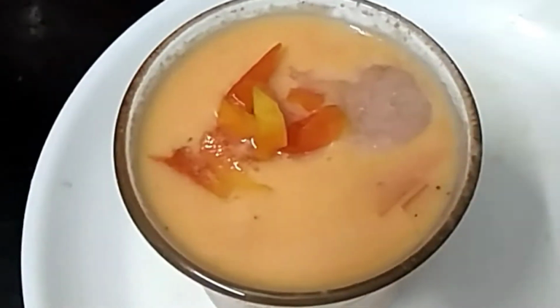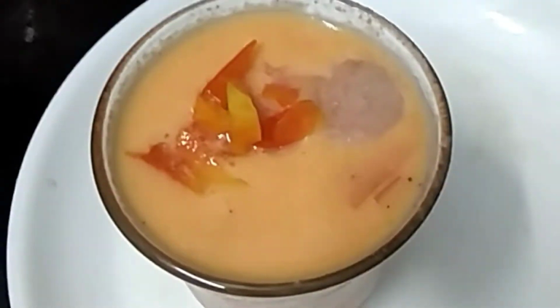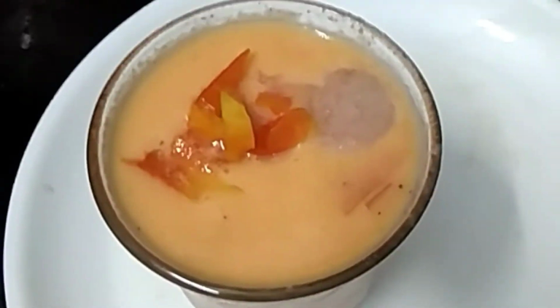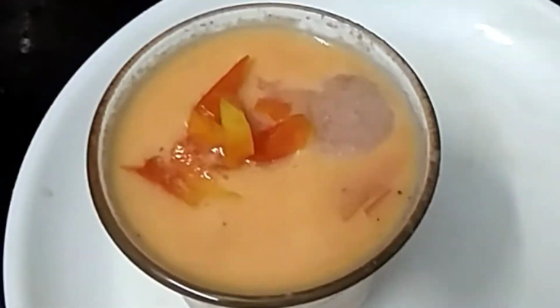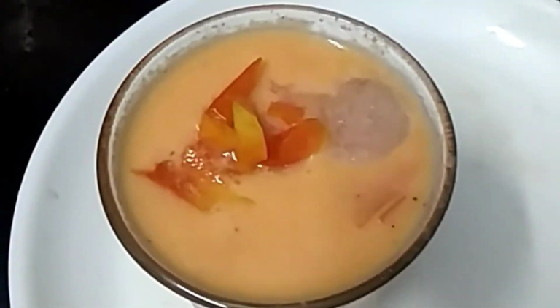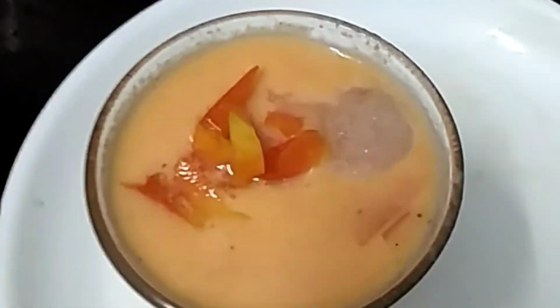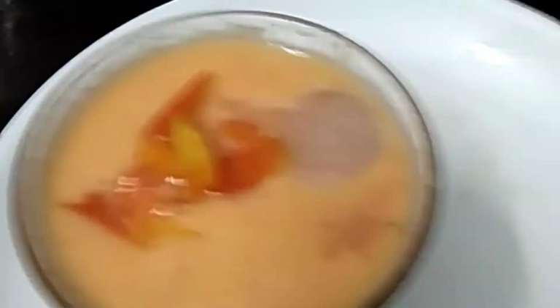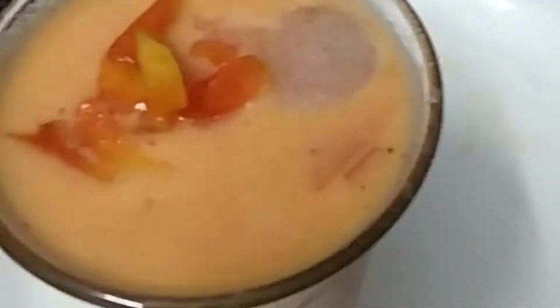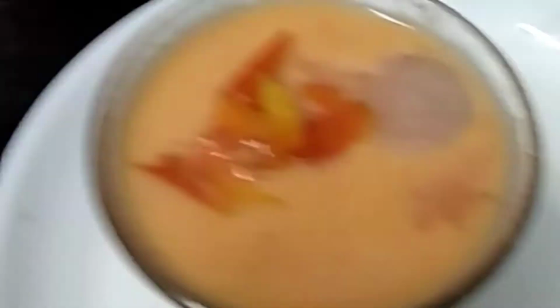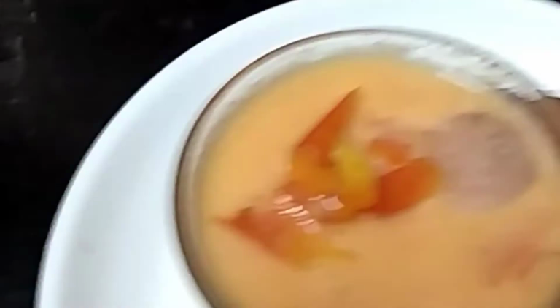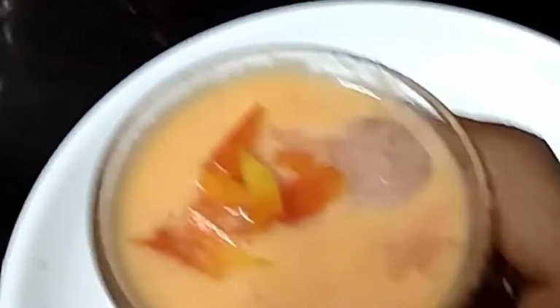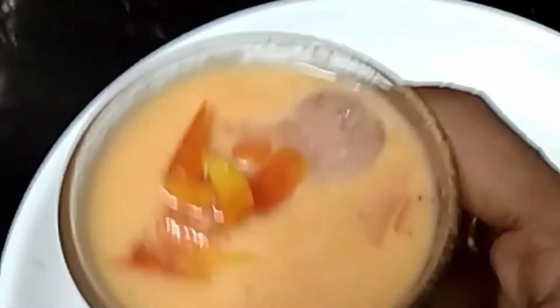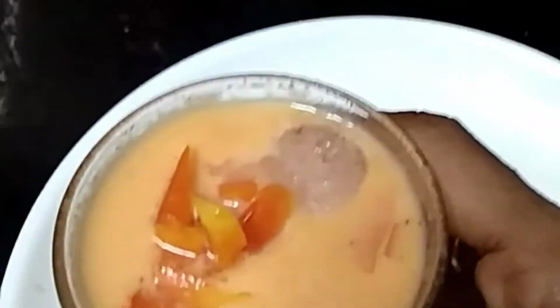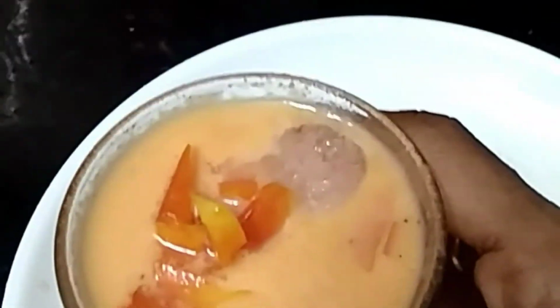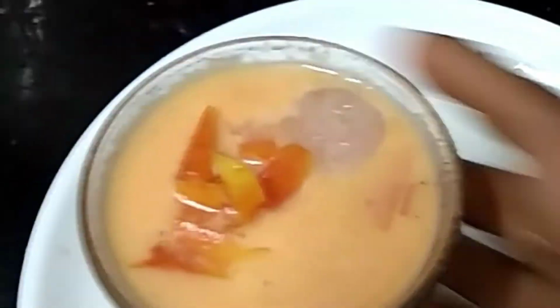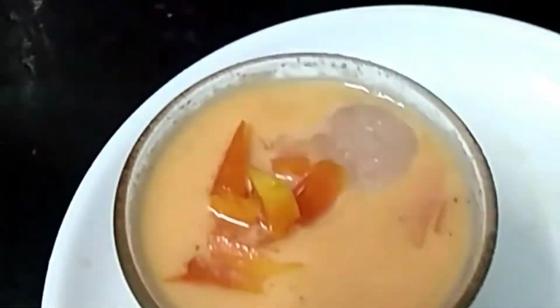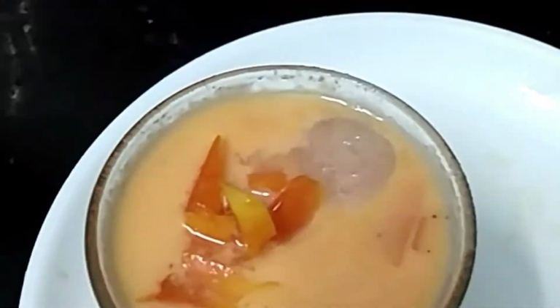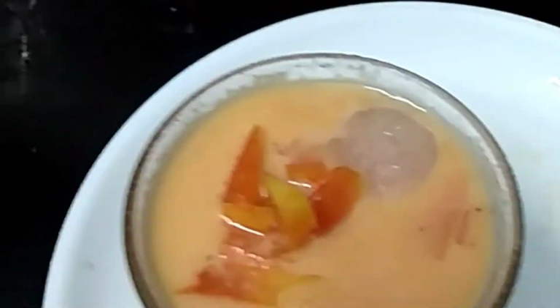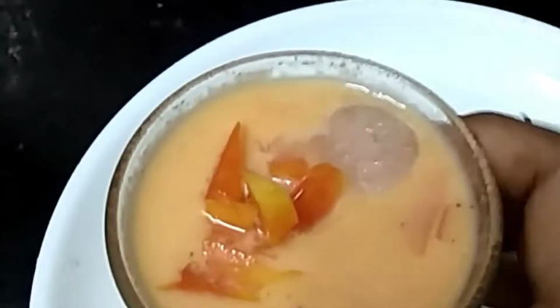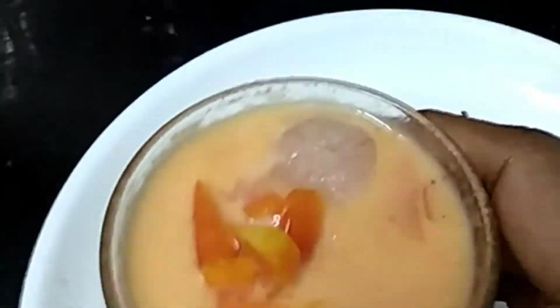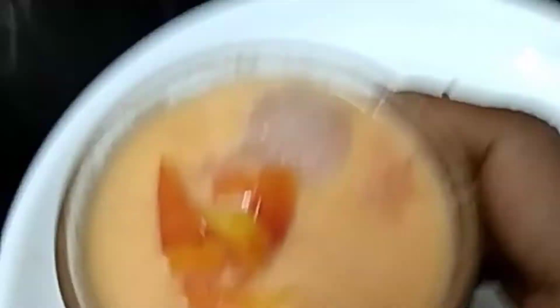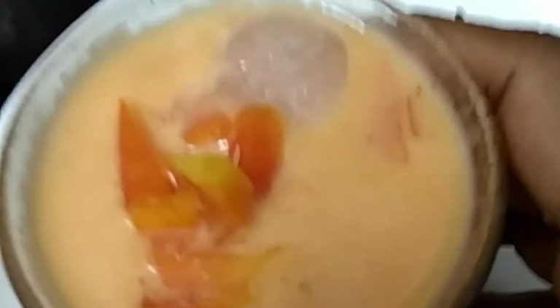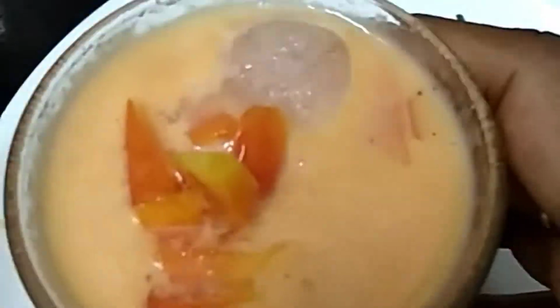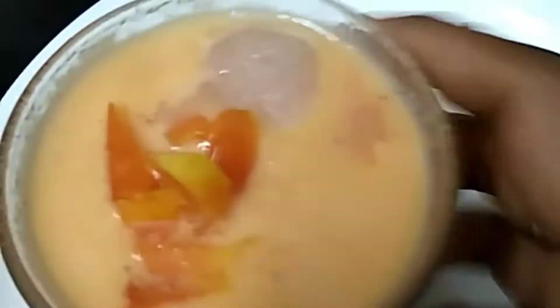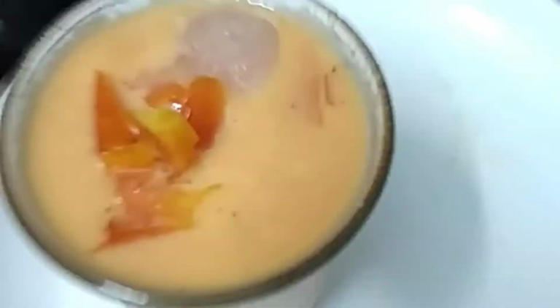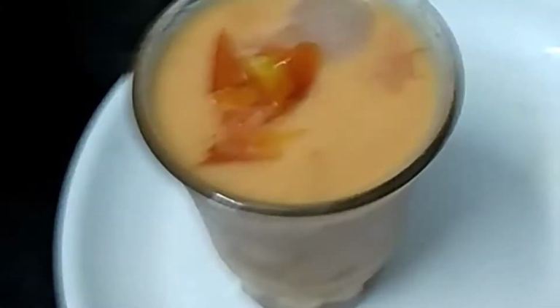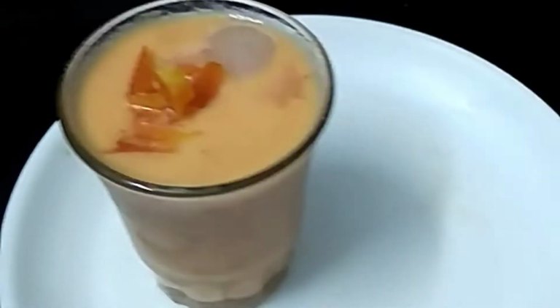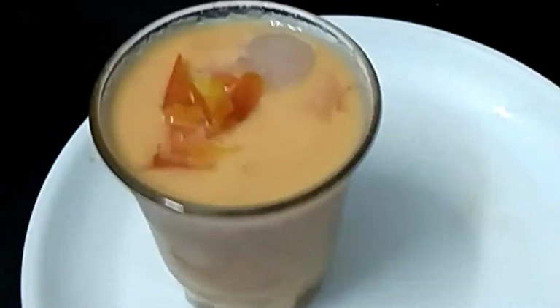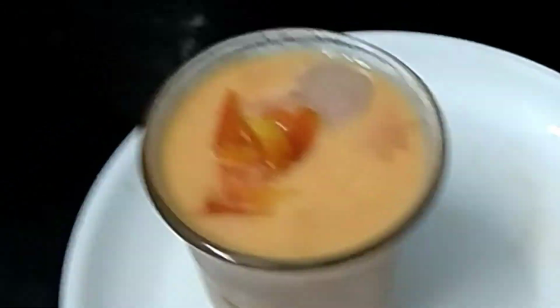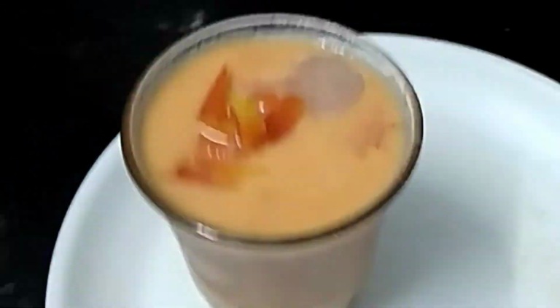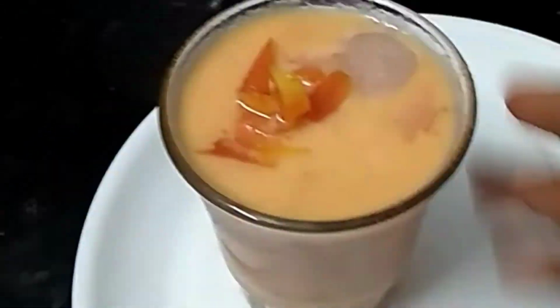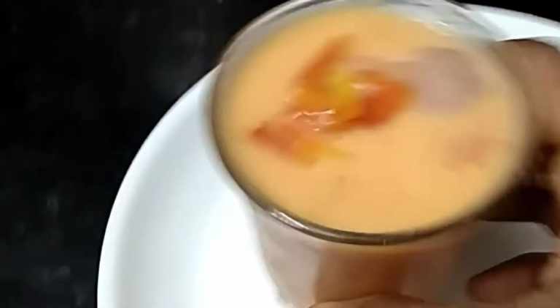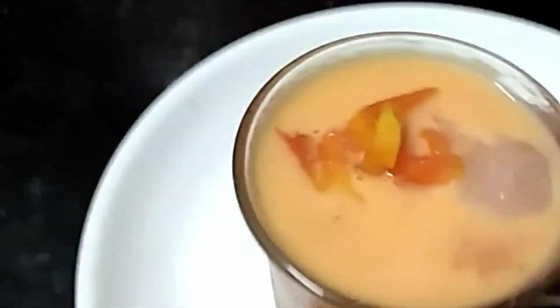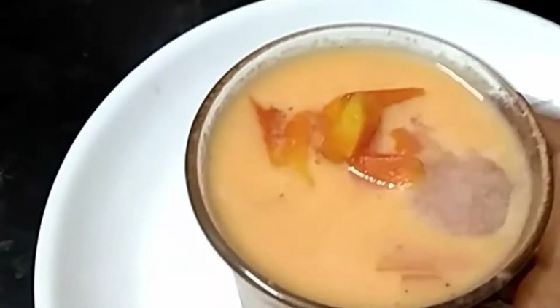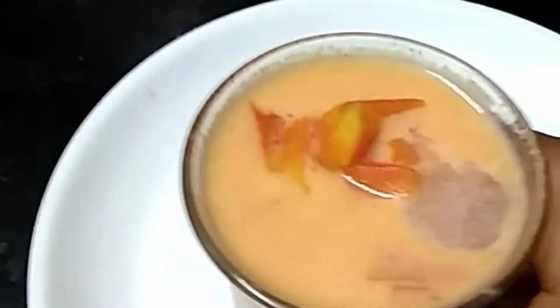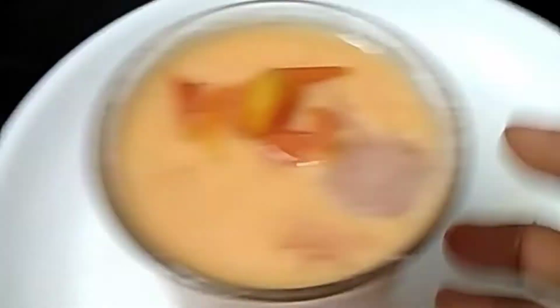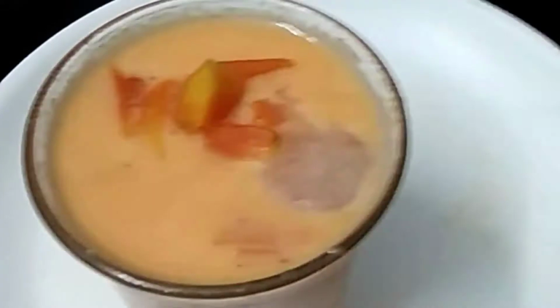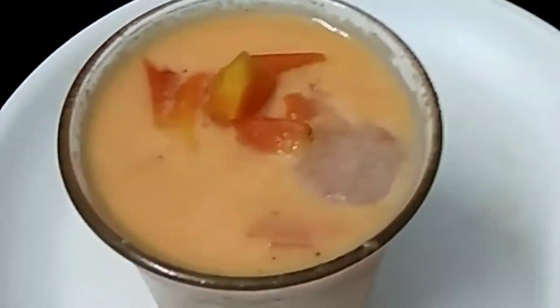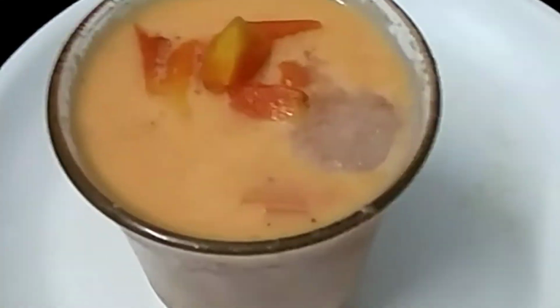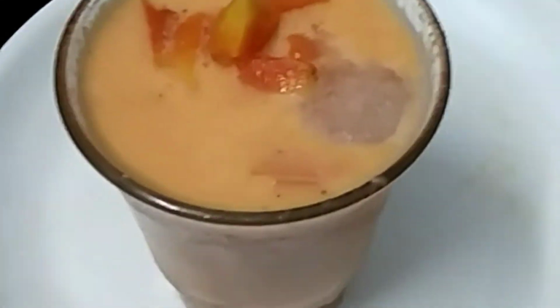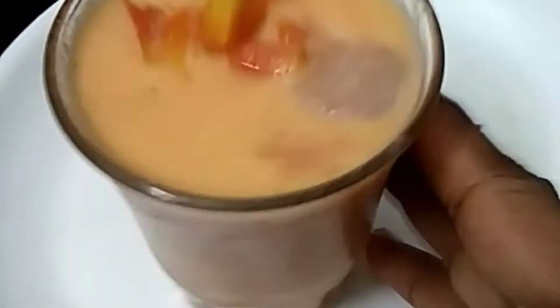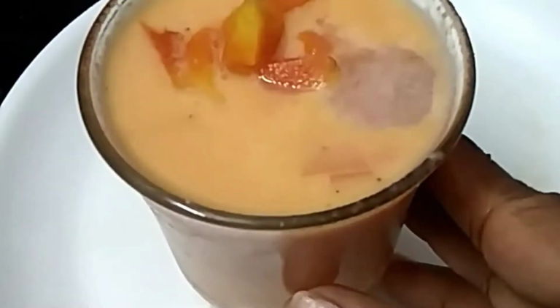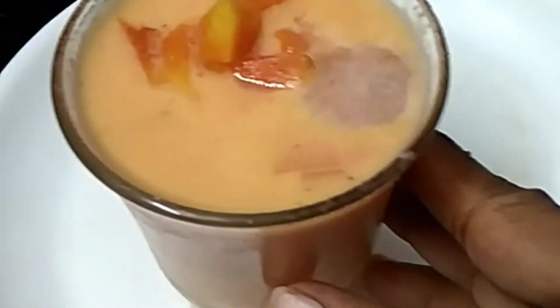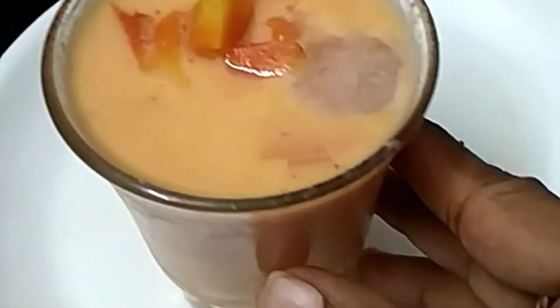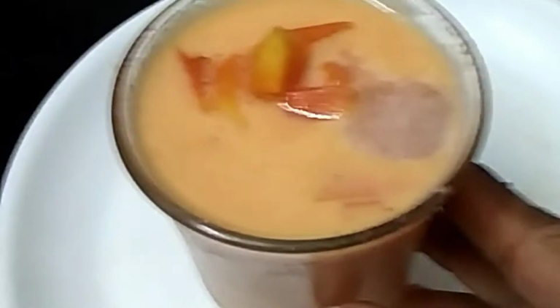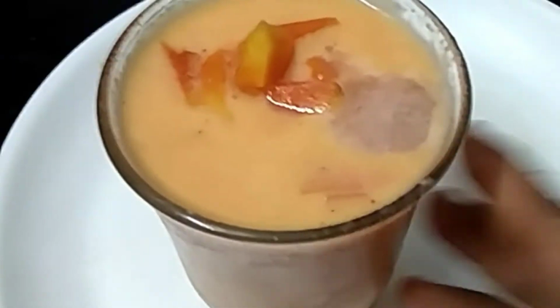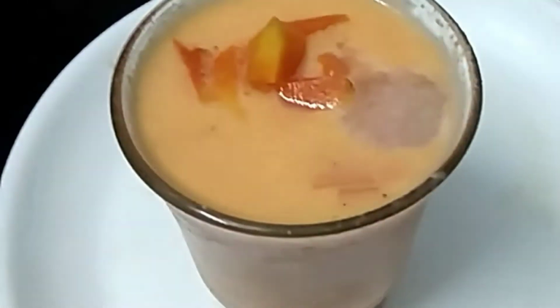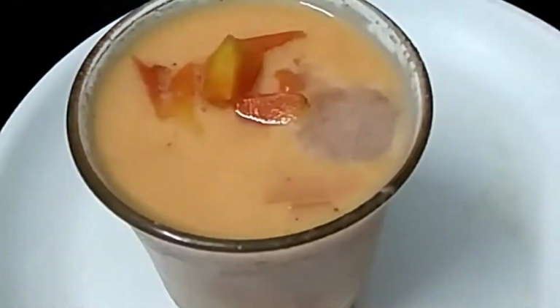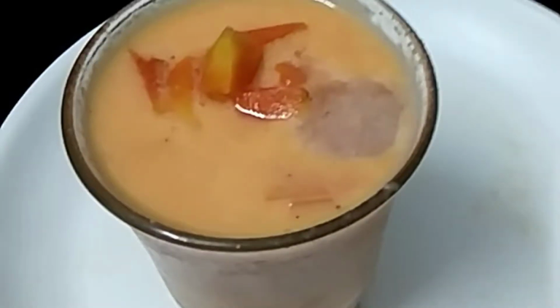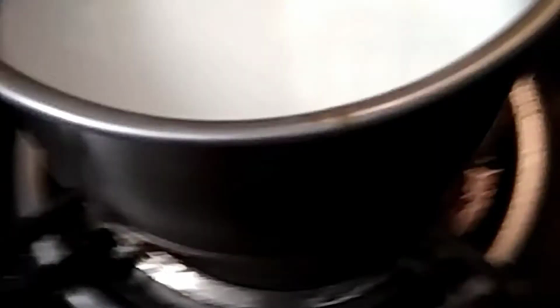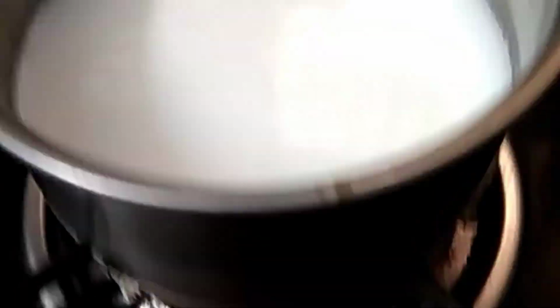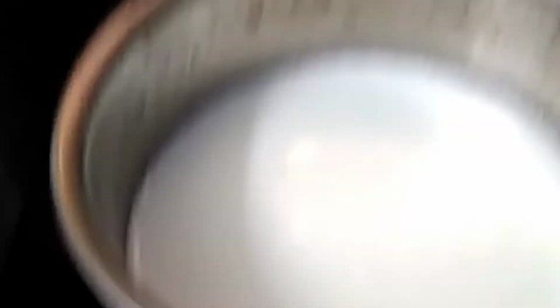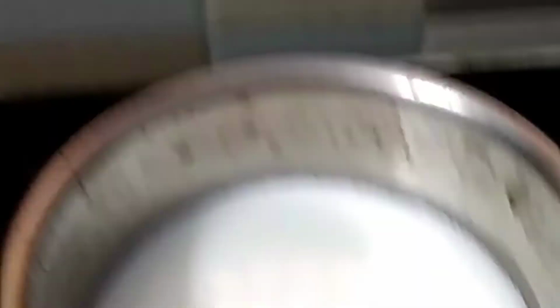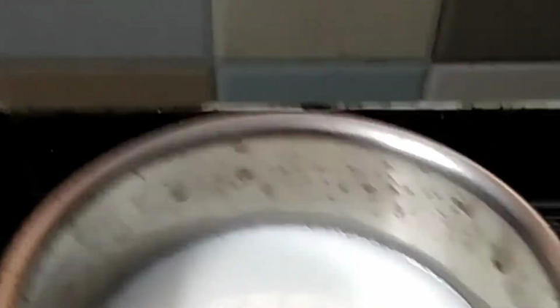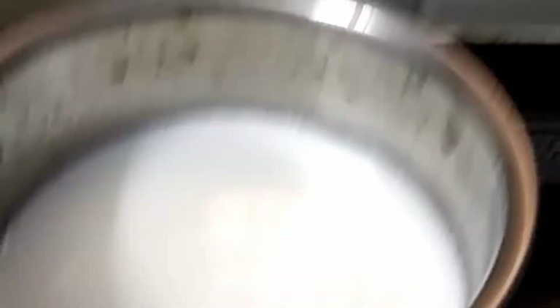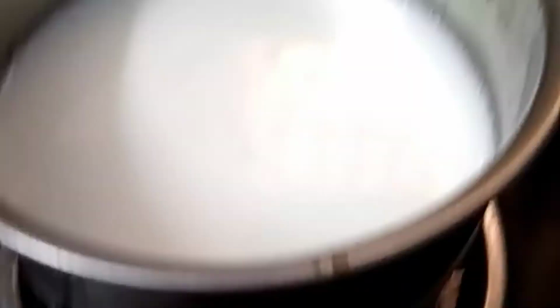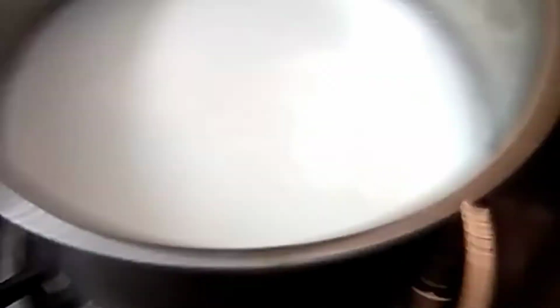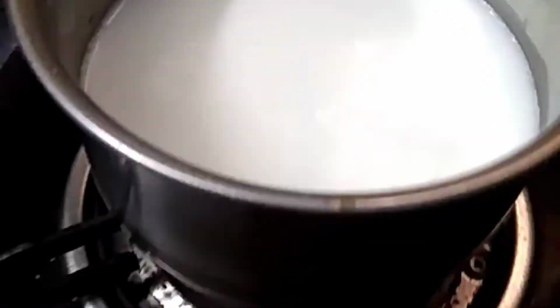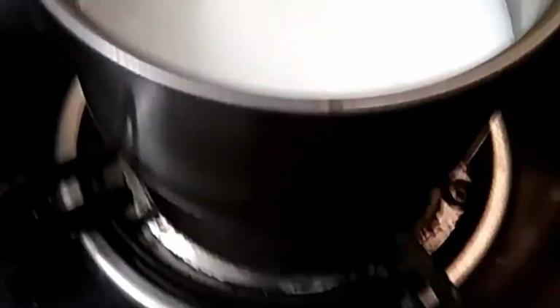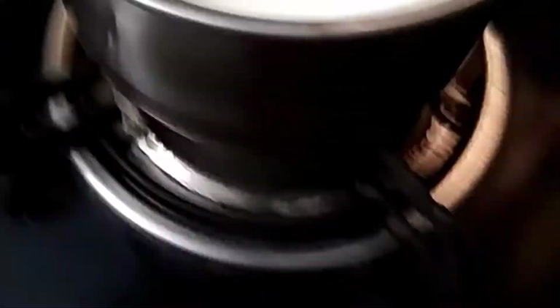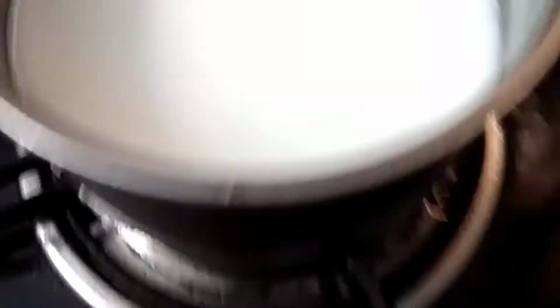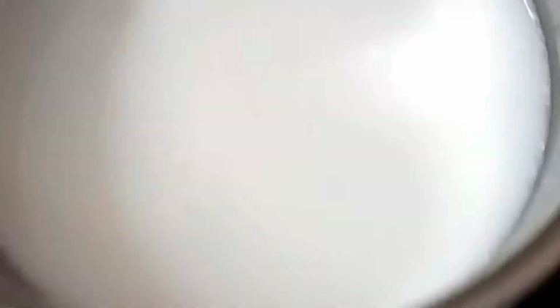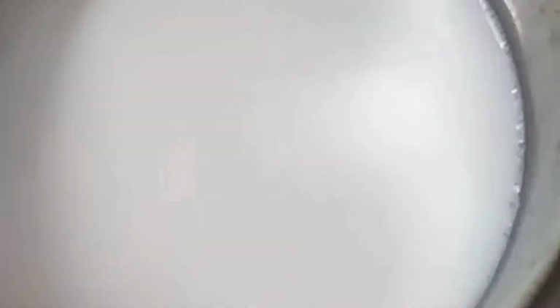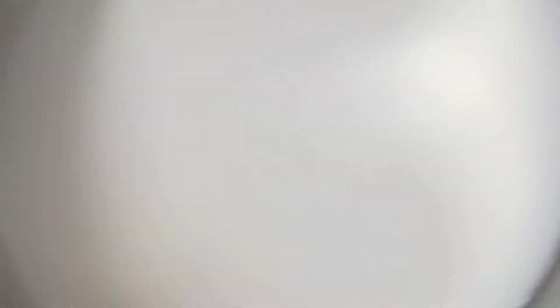In two minutes, we can prepare milkshakes. If you have any fruit, we can prepare milkshakes.